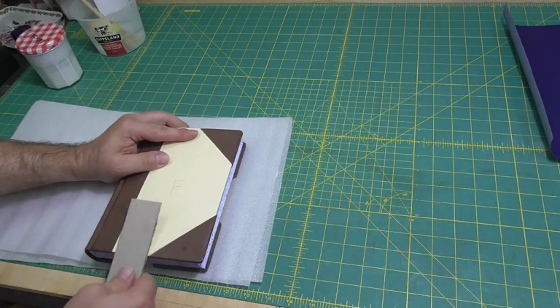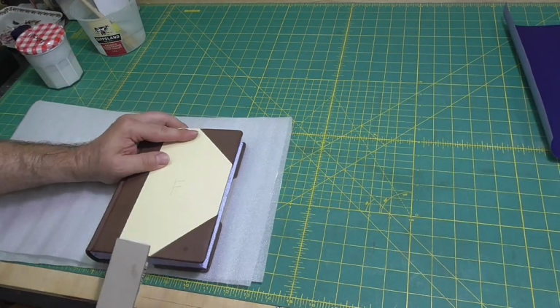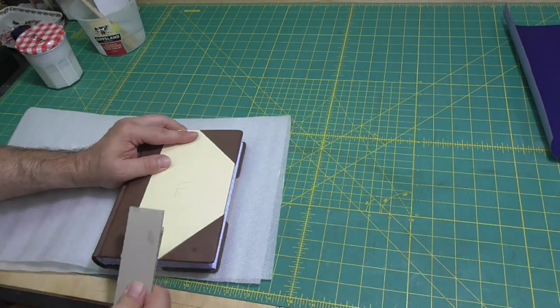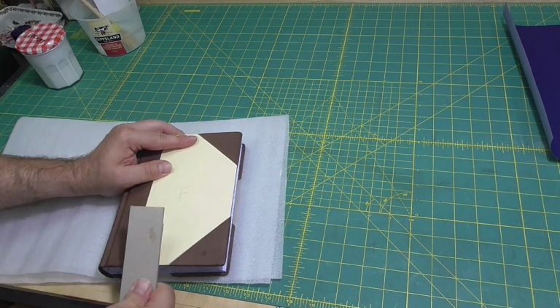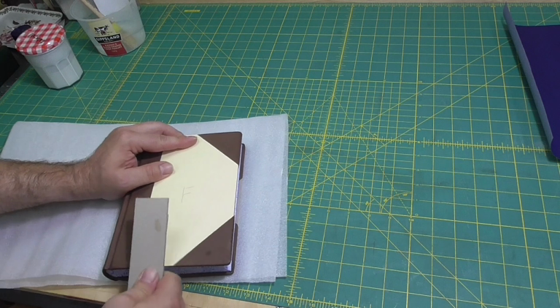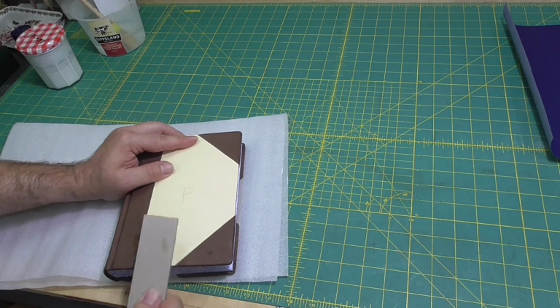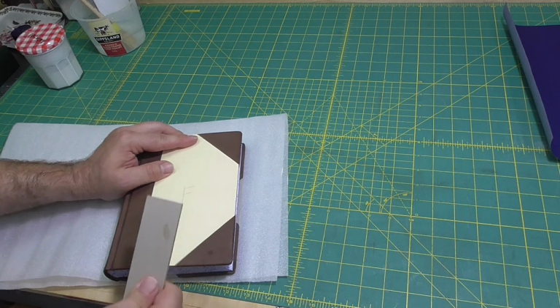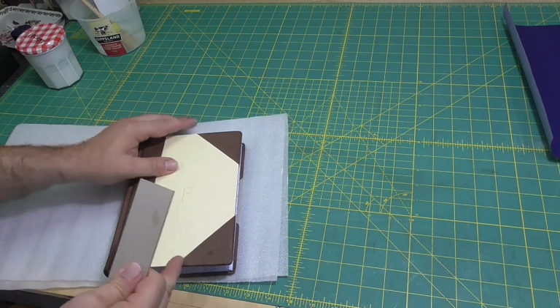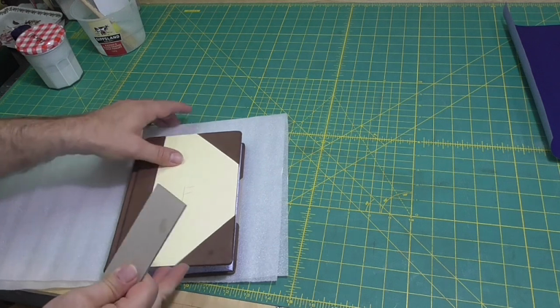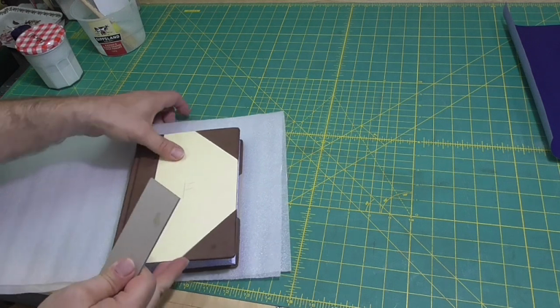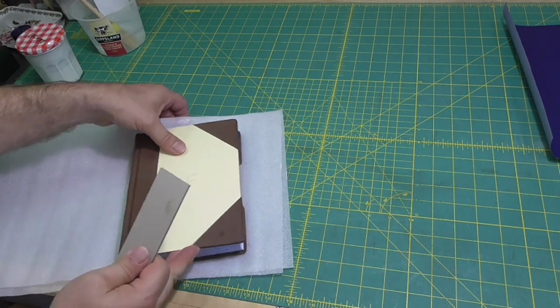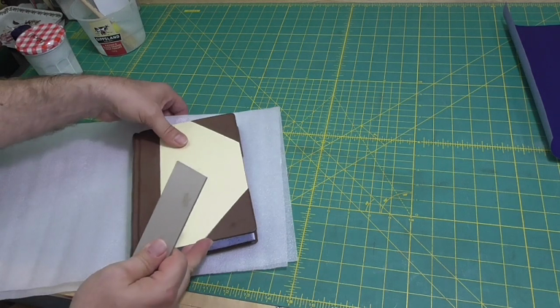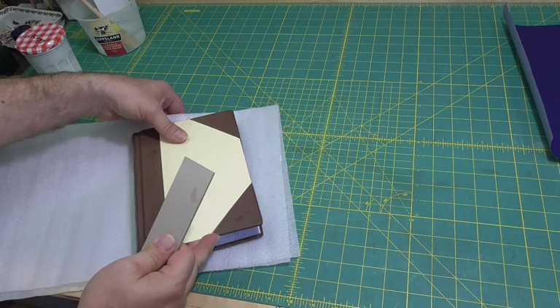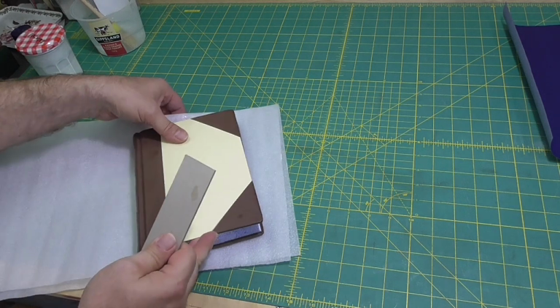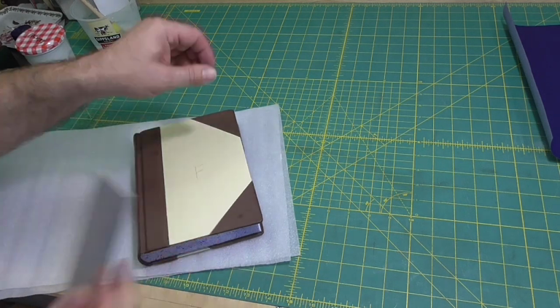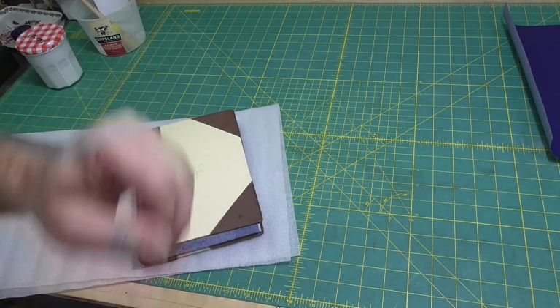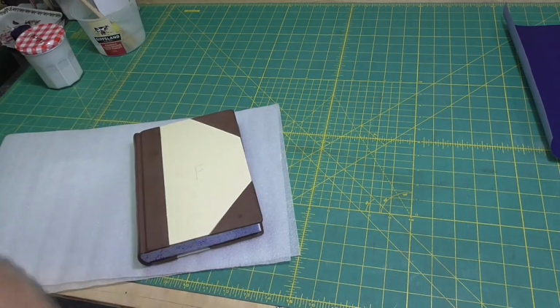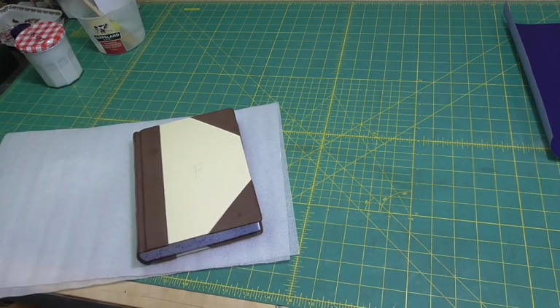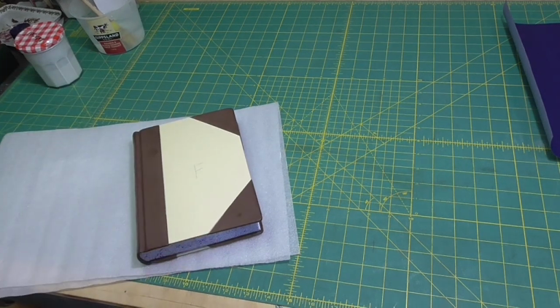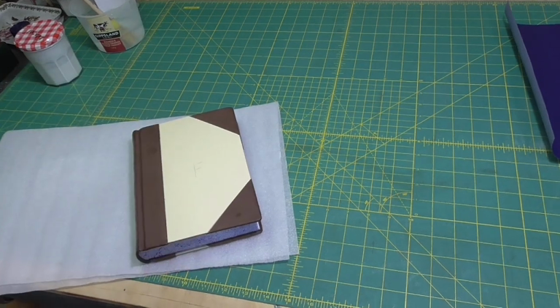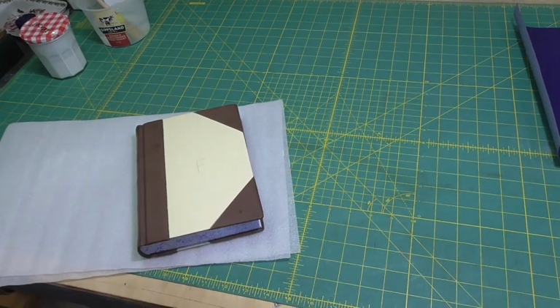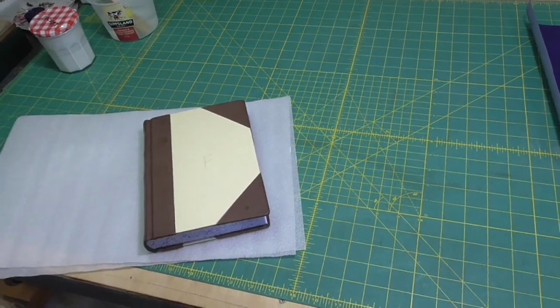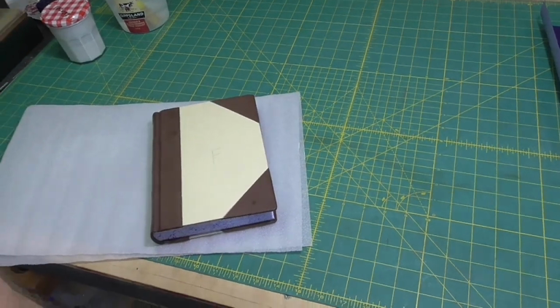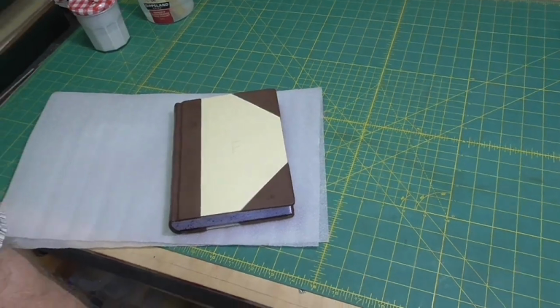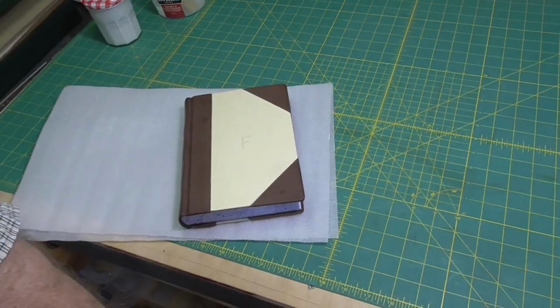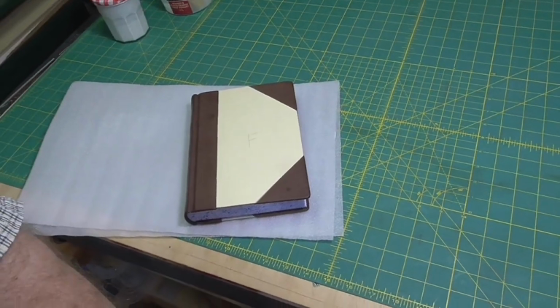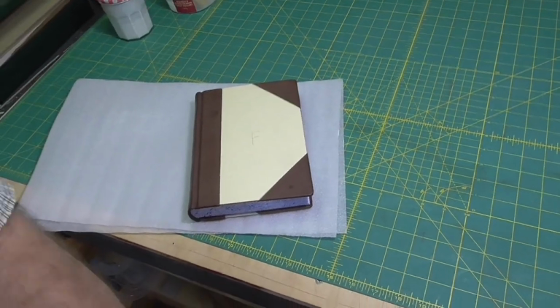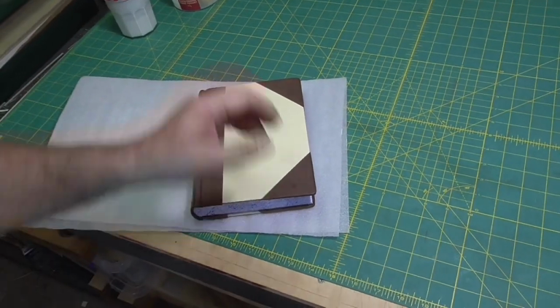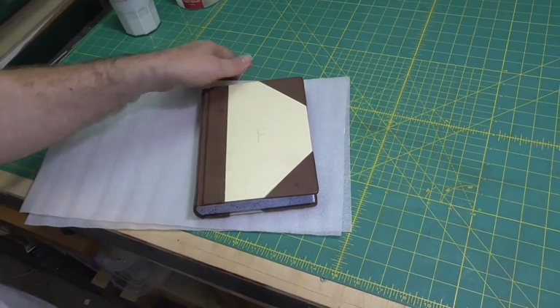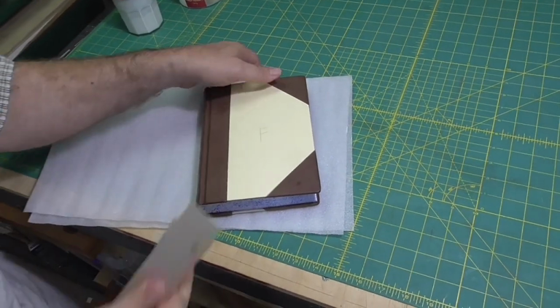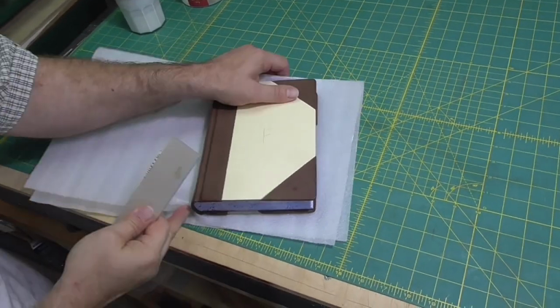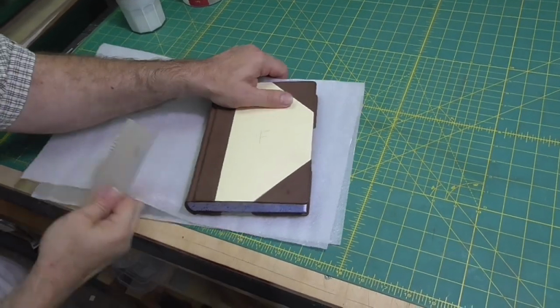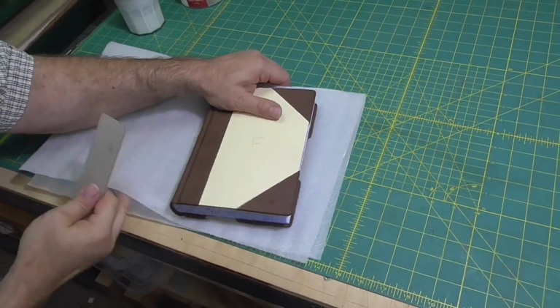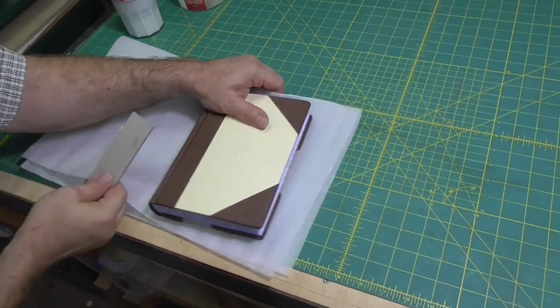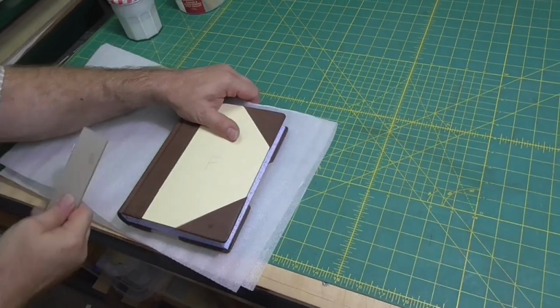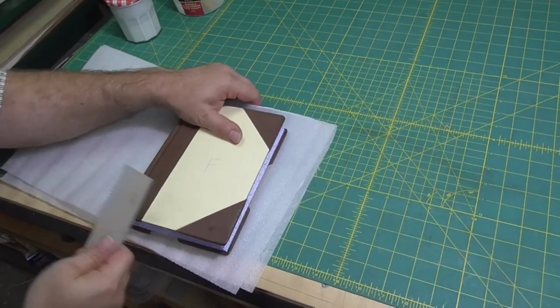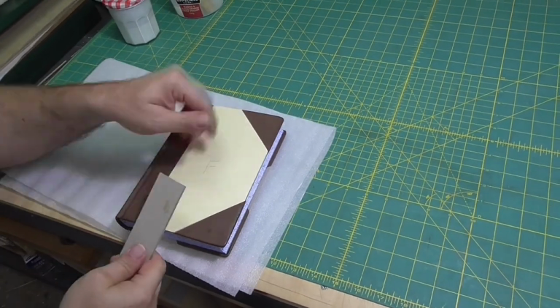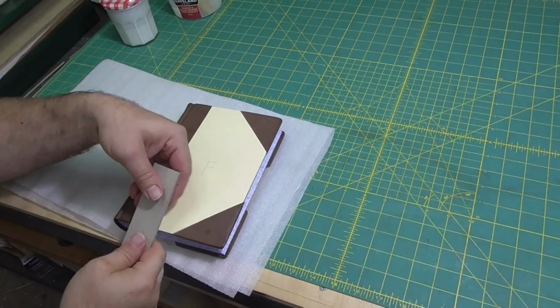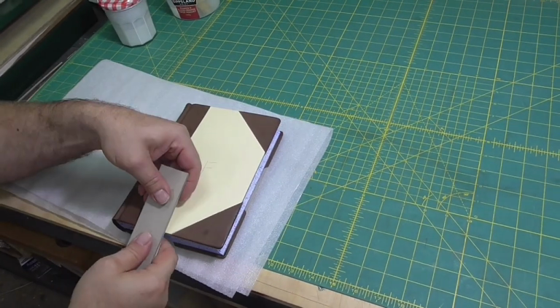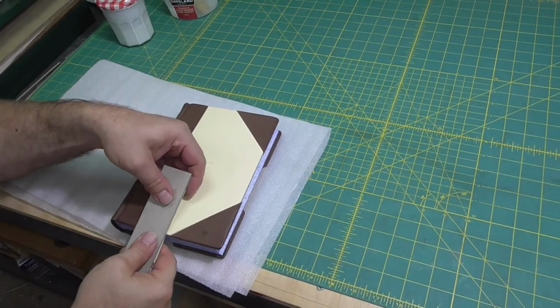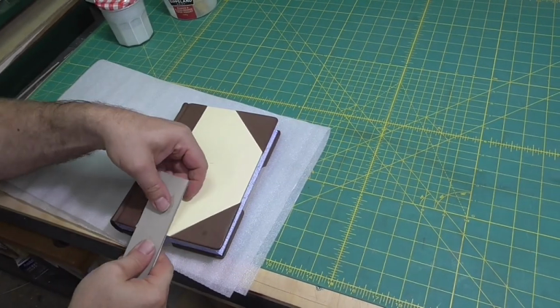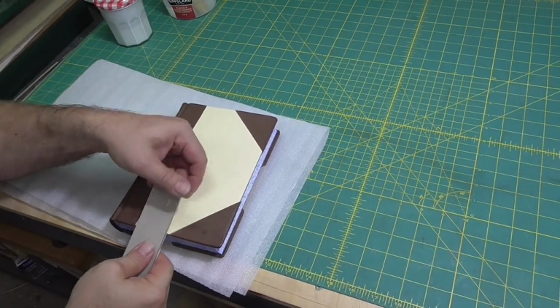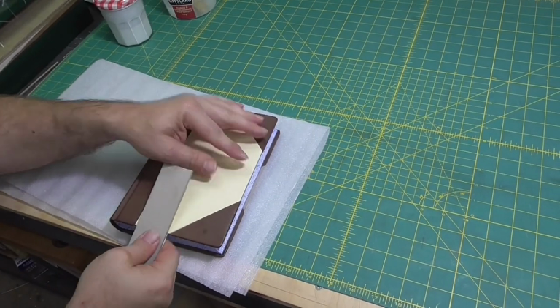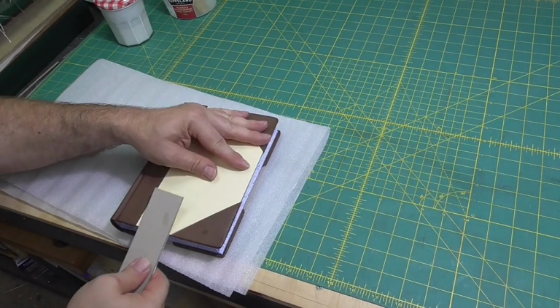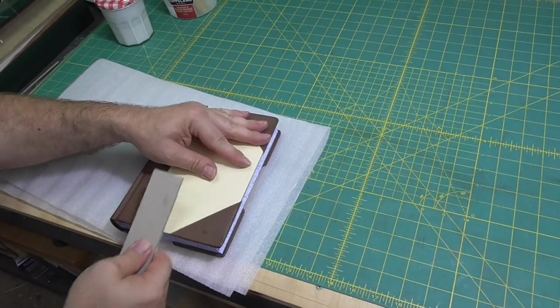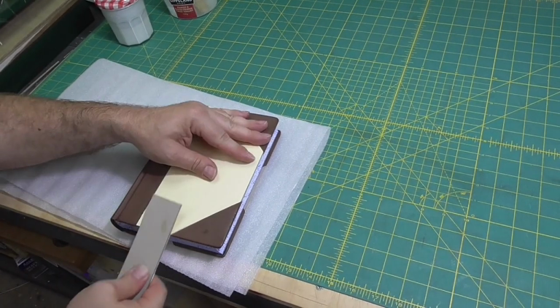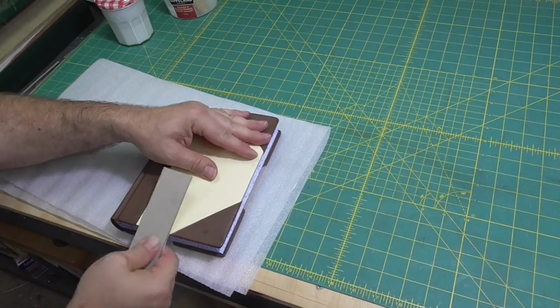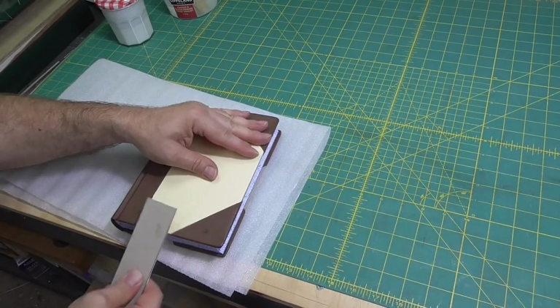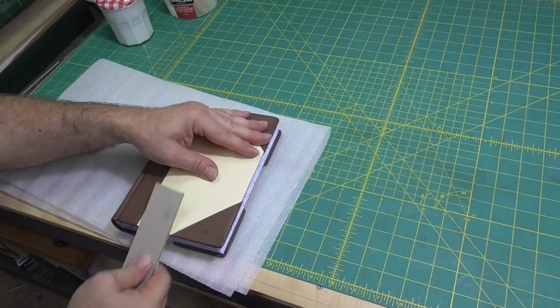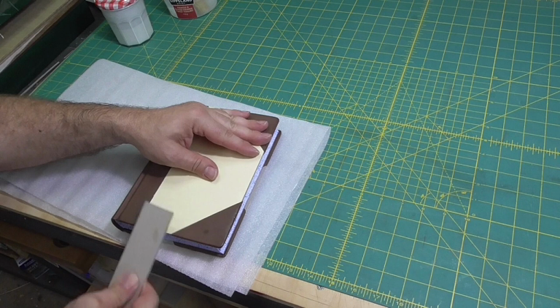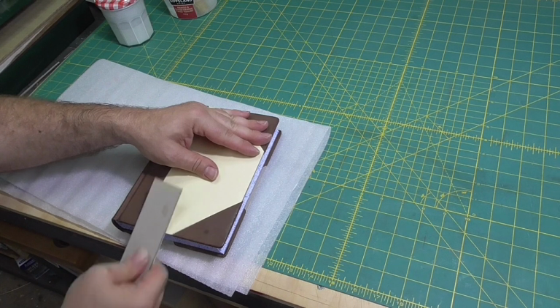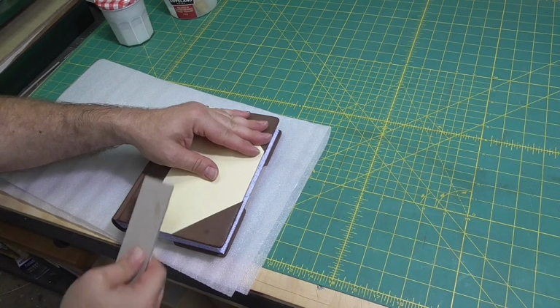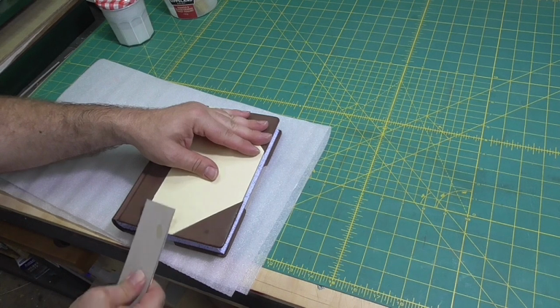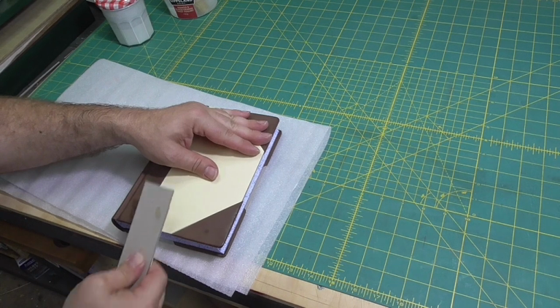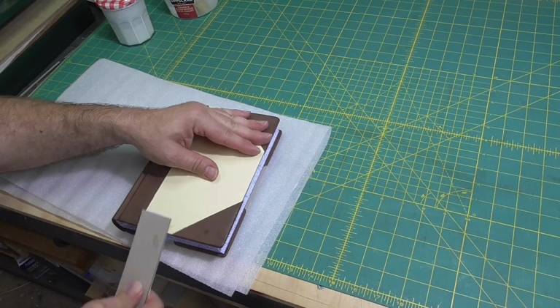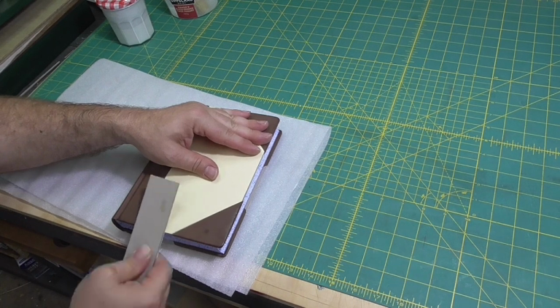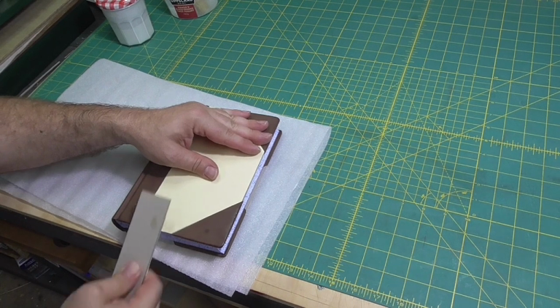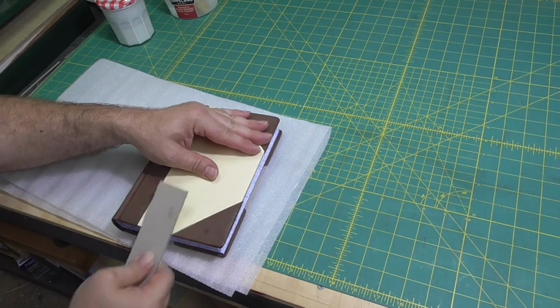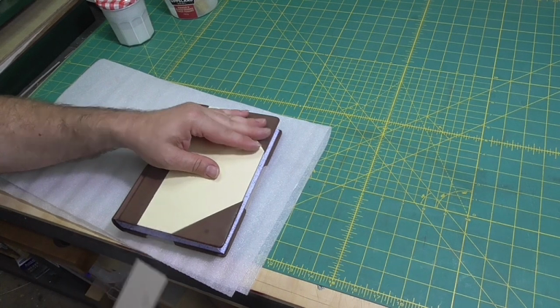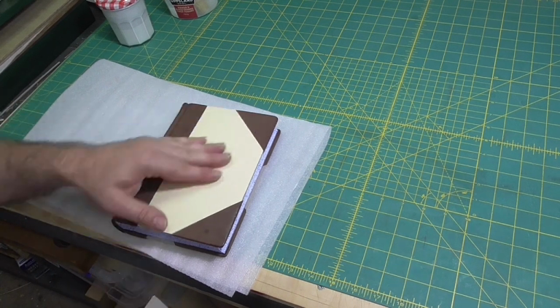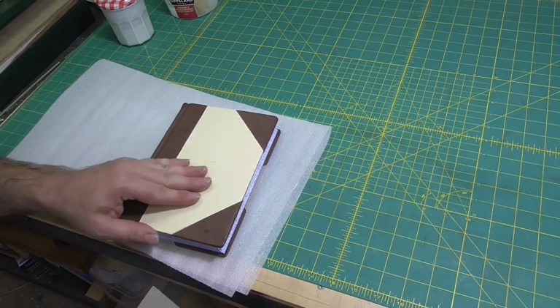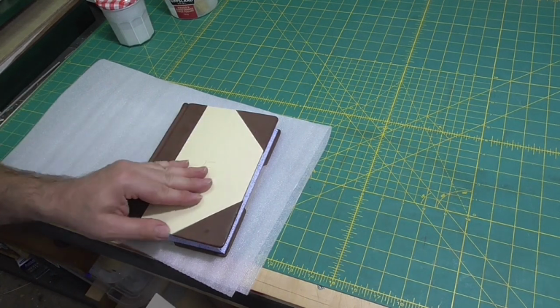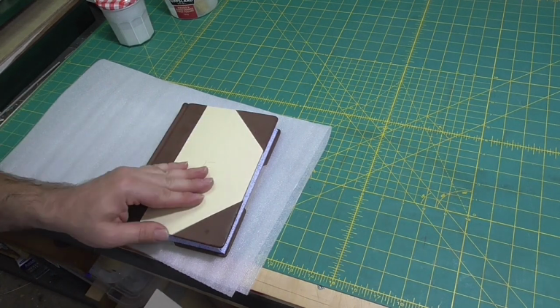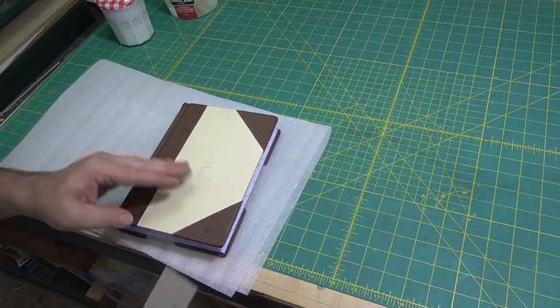I'll just use a piece of sandpaper to take the very hard corner off the edge of the boards.